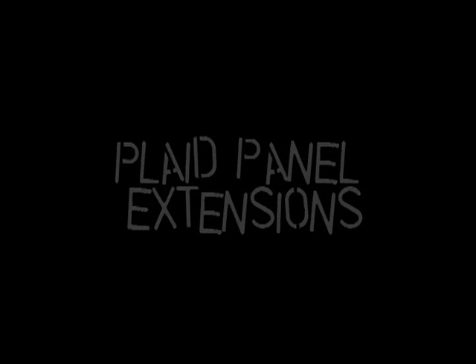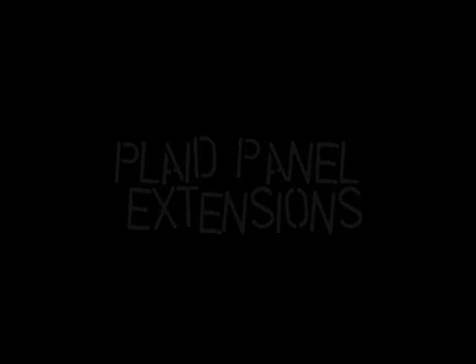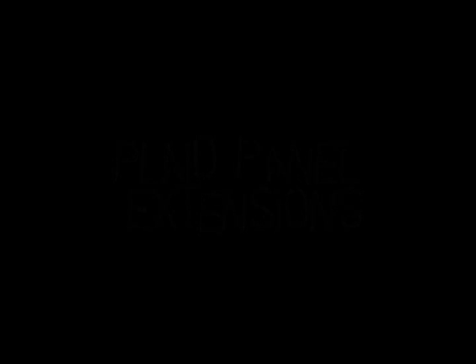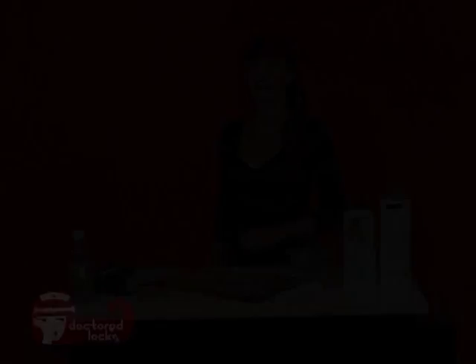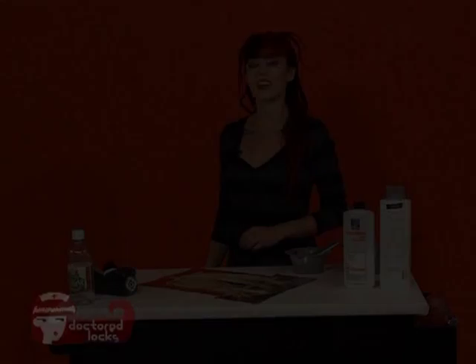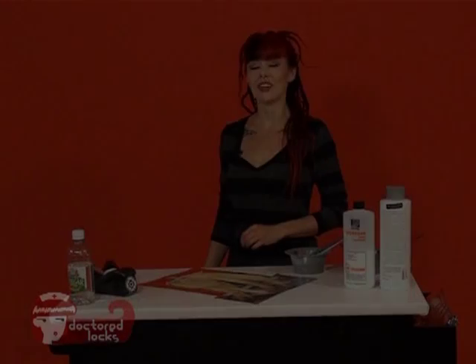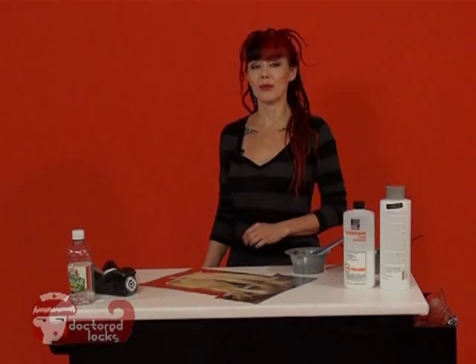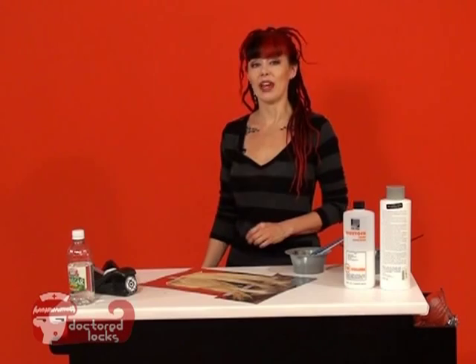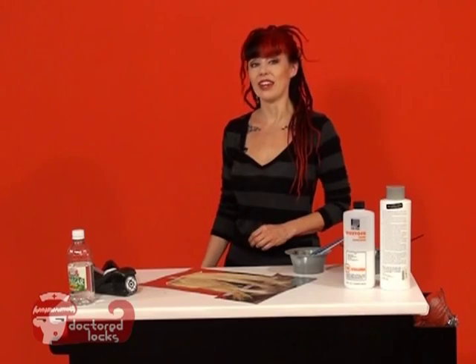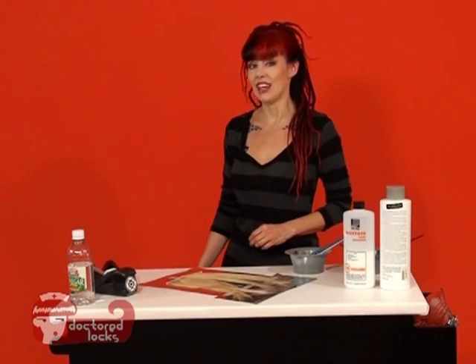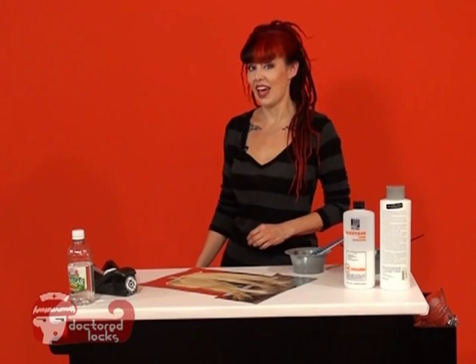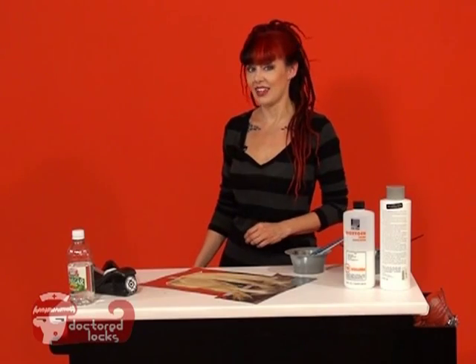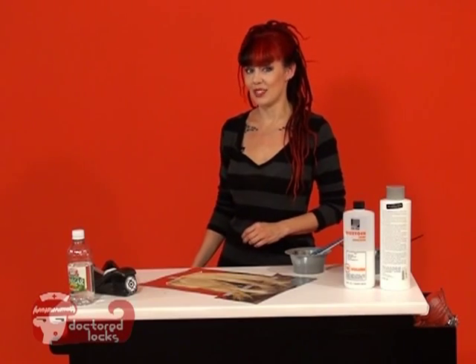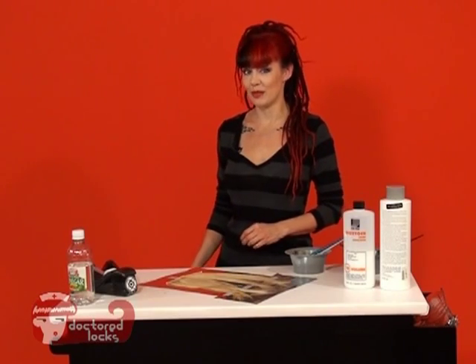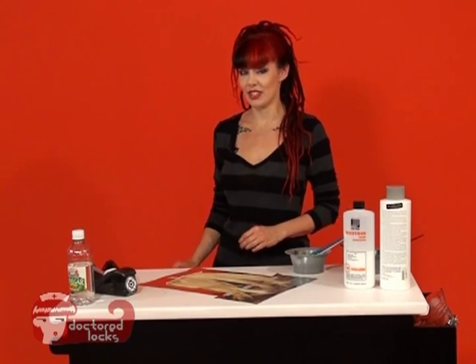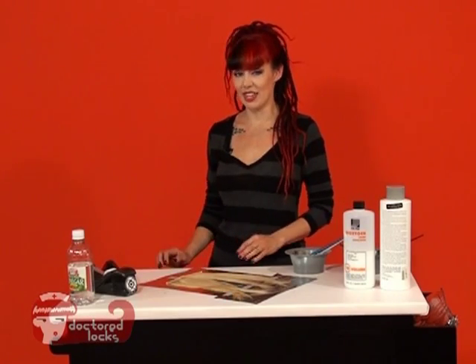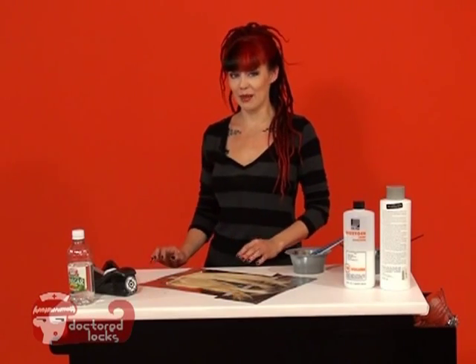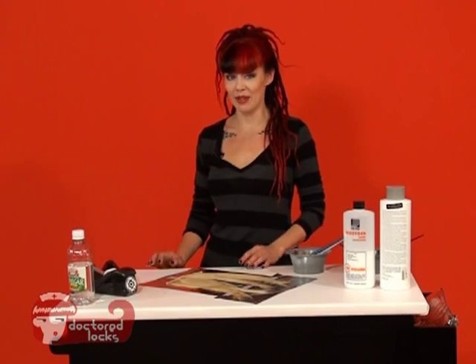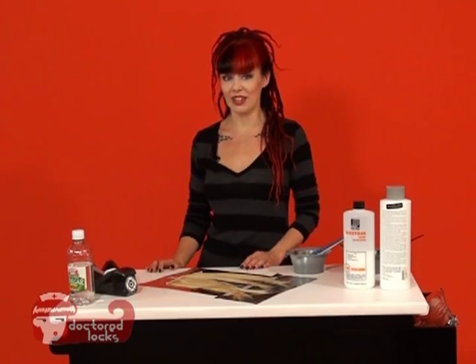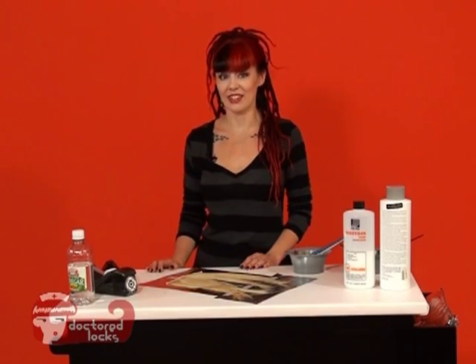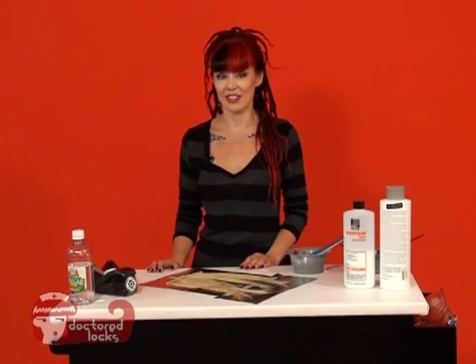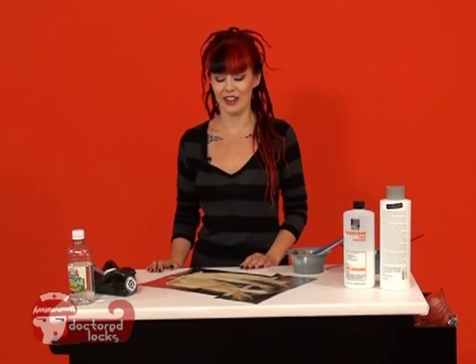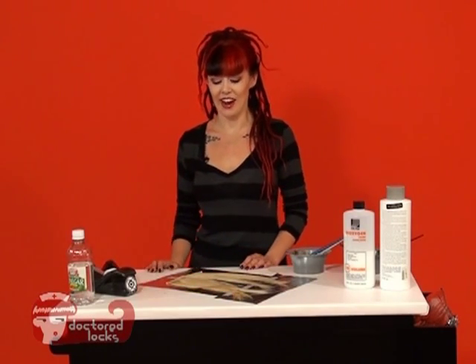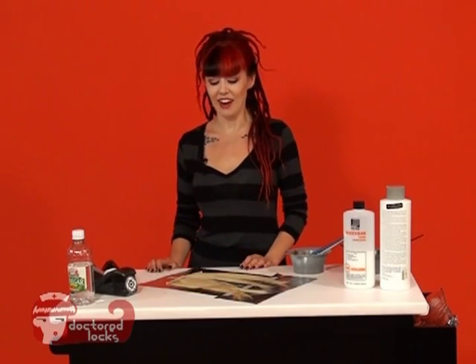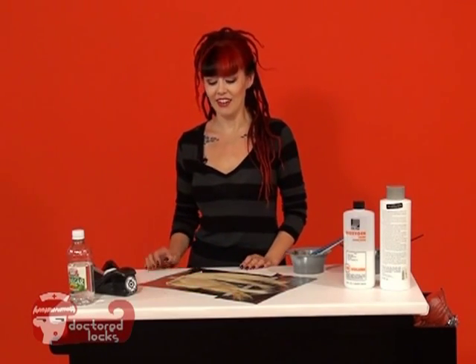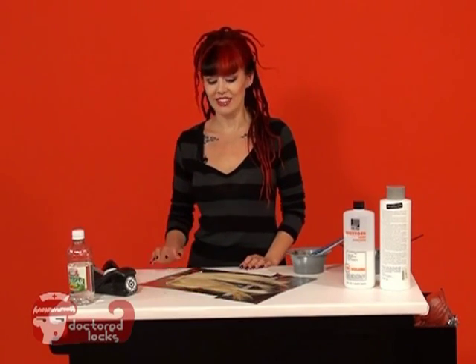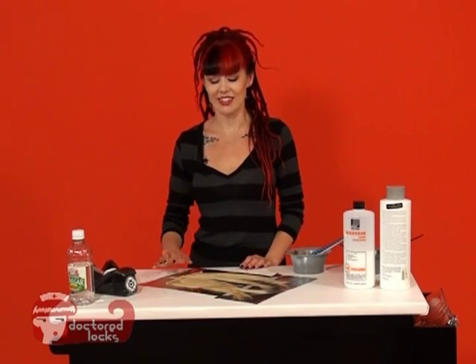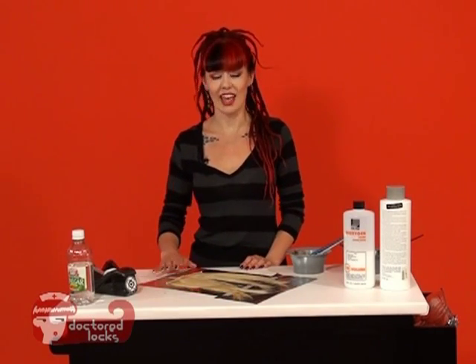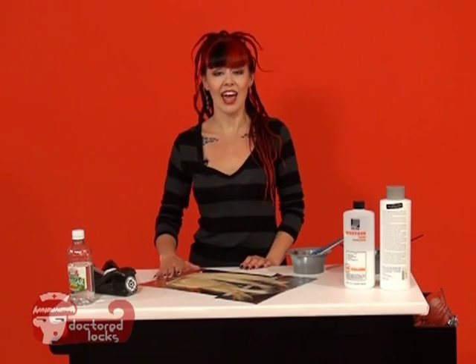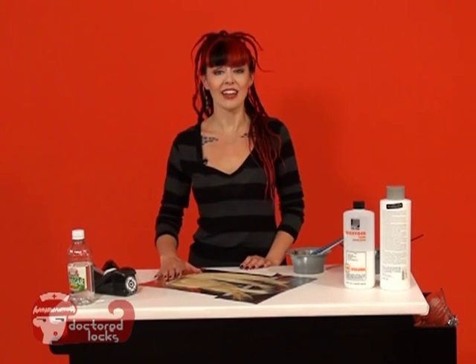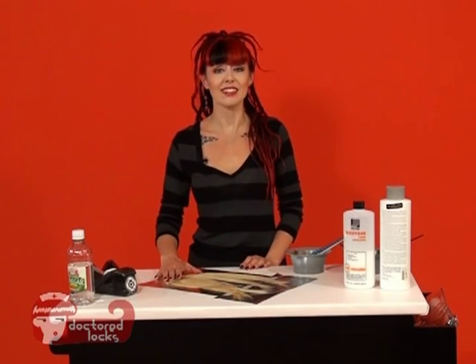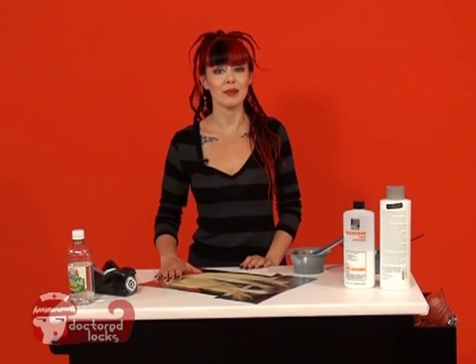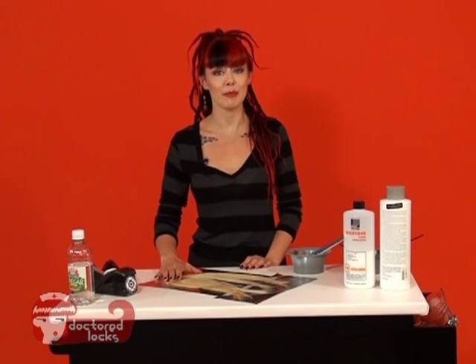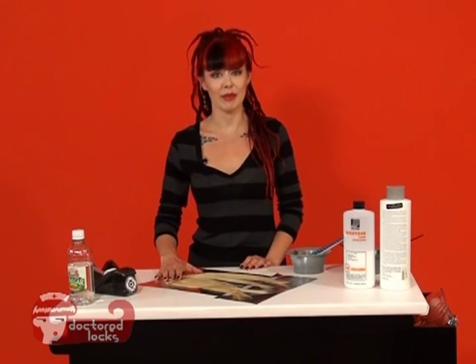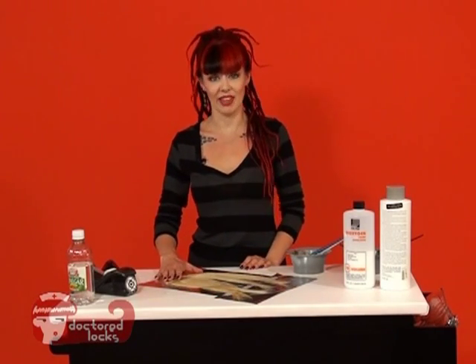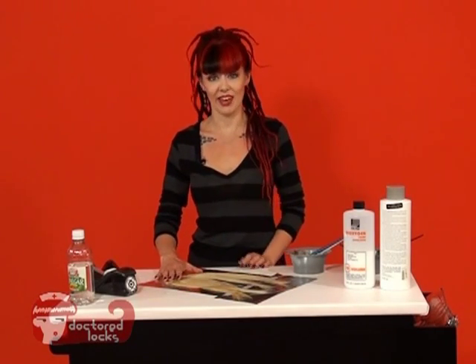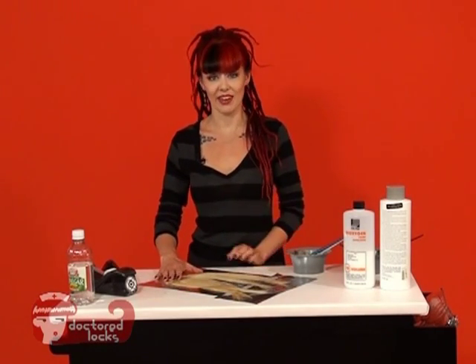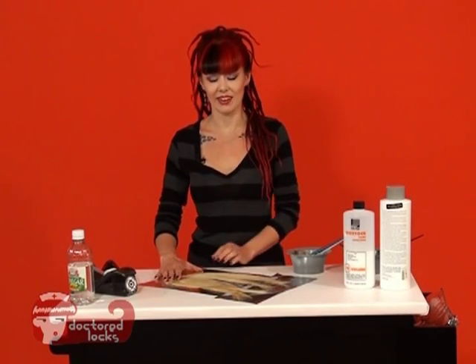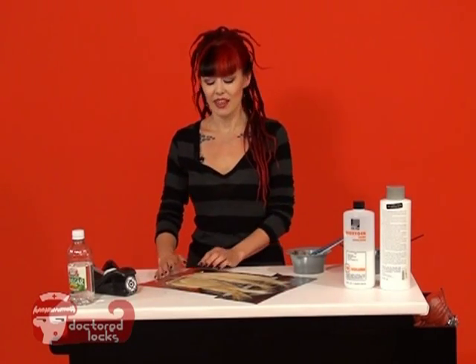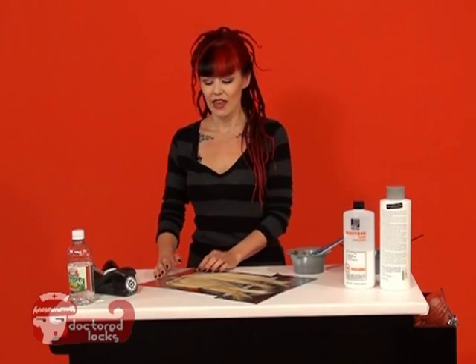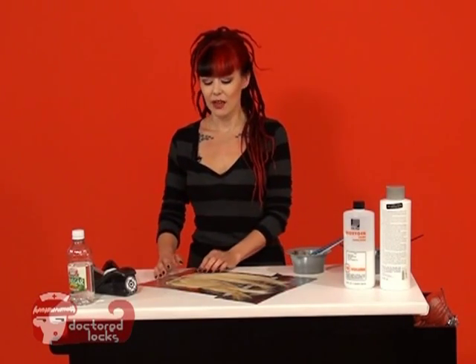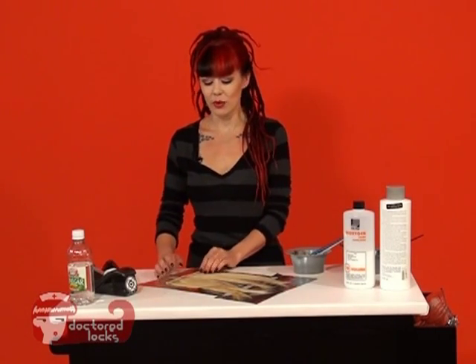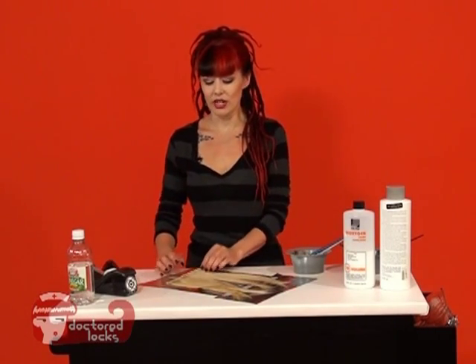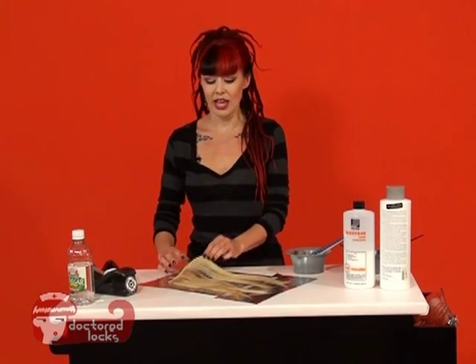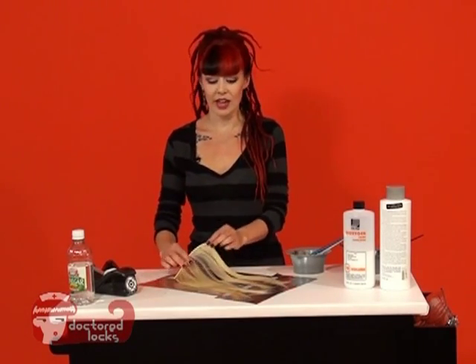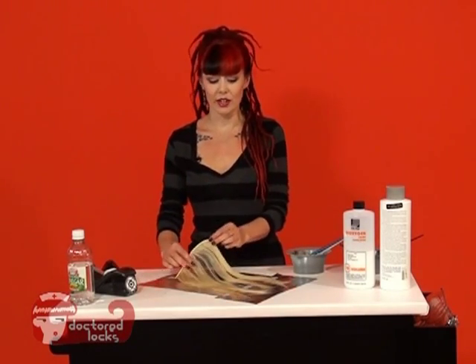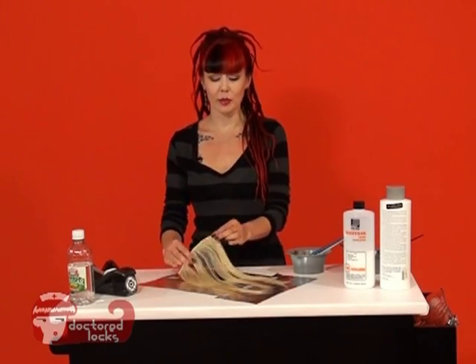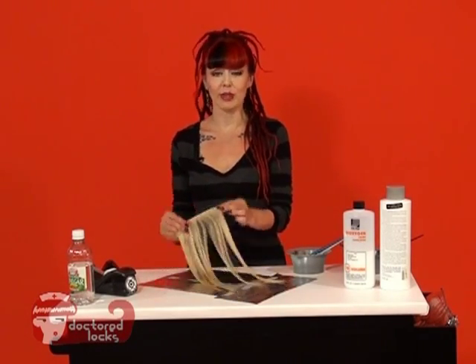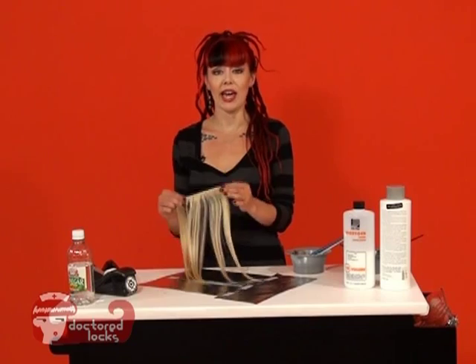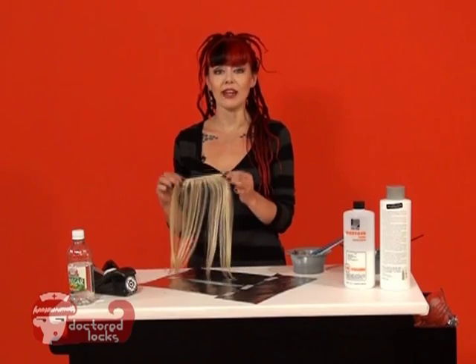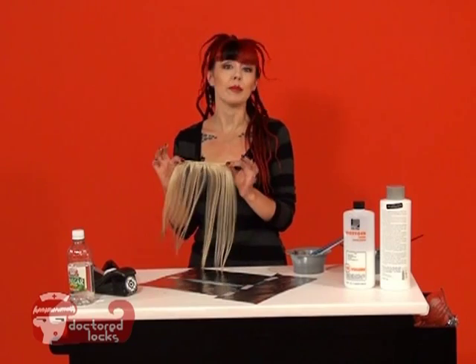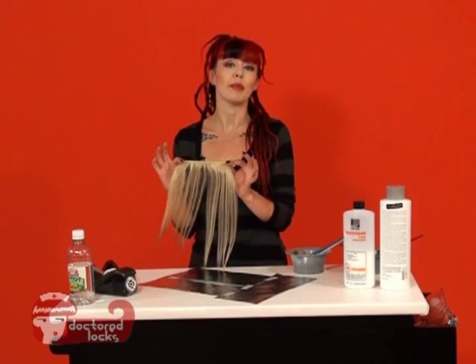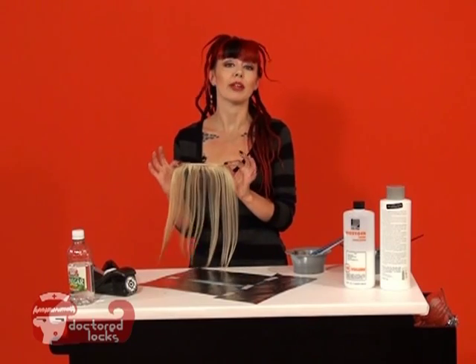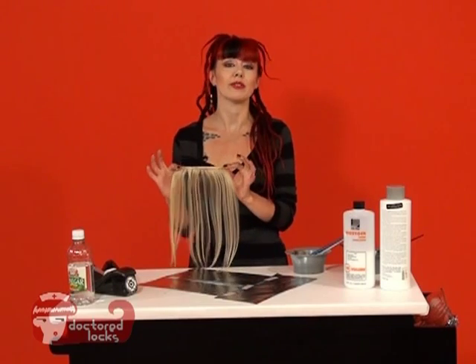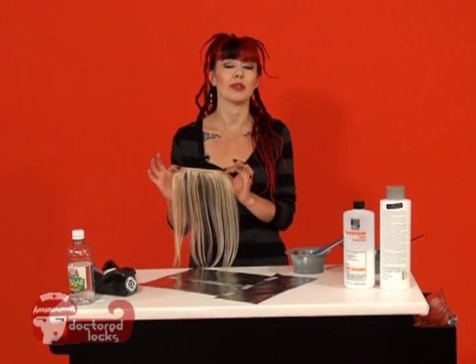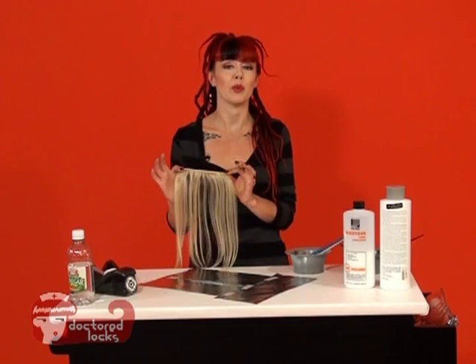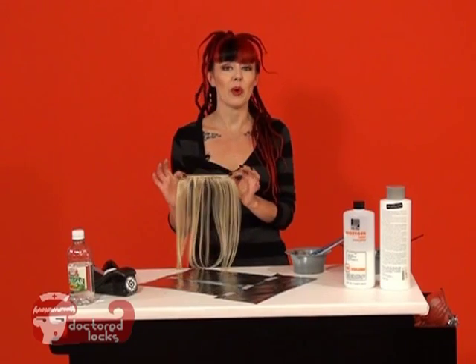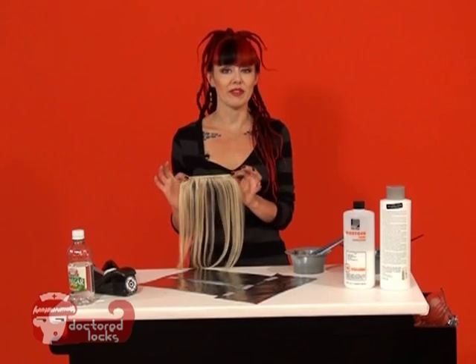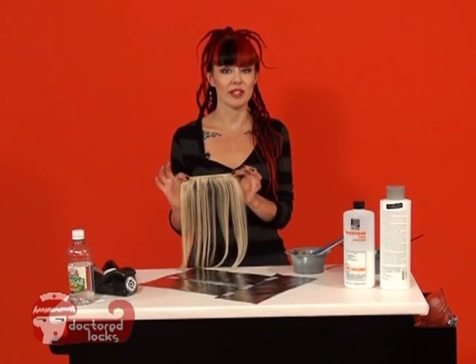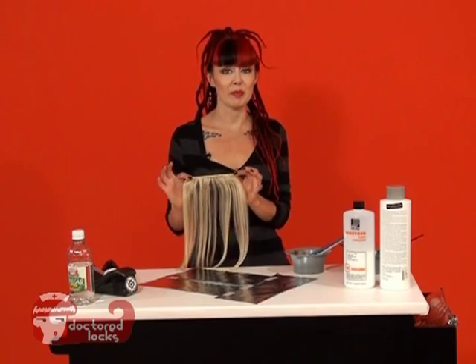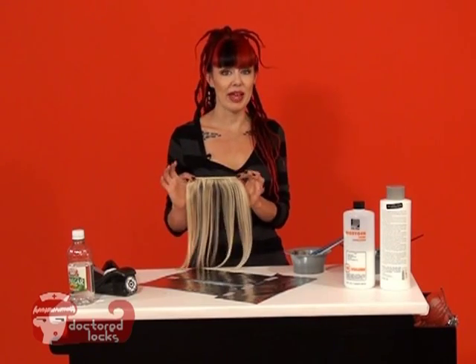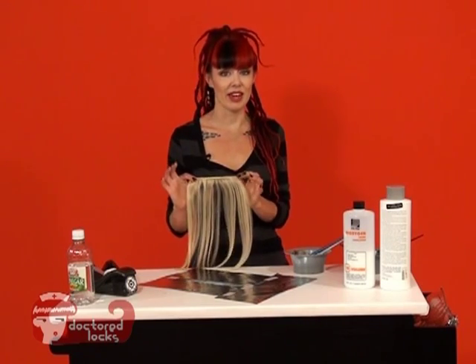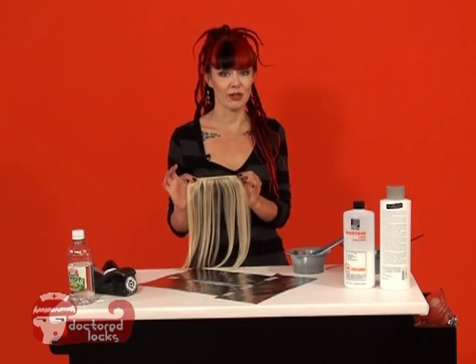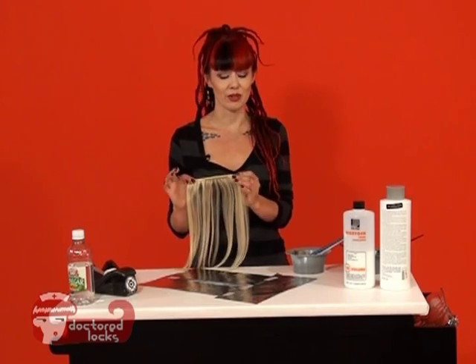A good way to add some excitement into your hair is to add some plaid. We're going to add our plaid by using wefted panels.